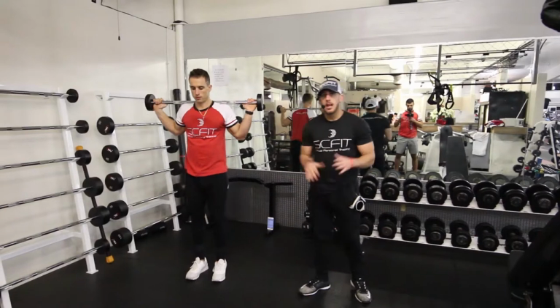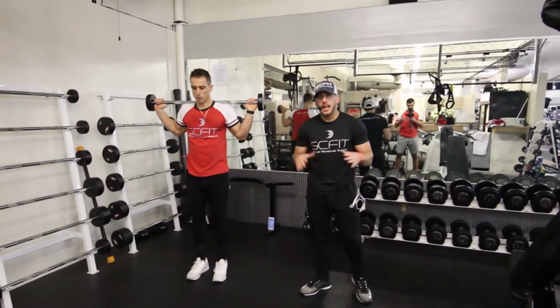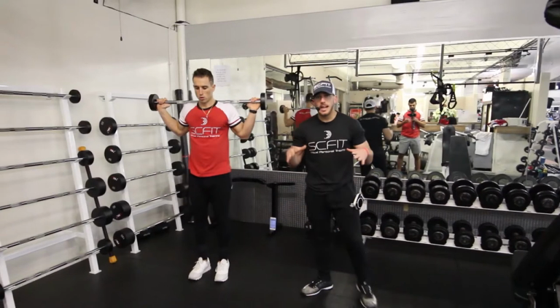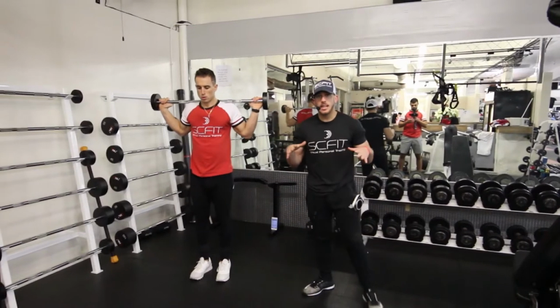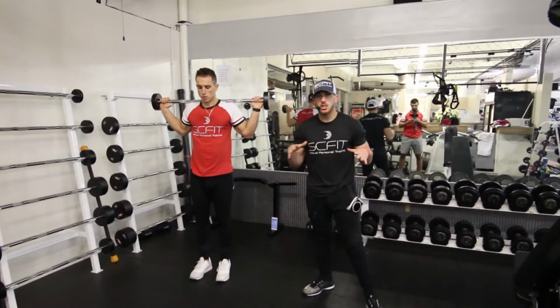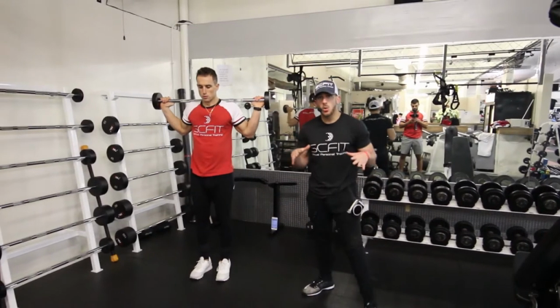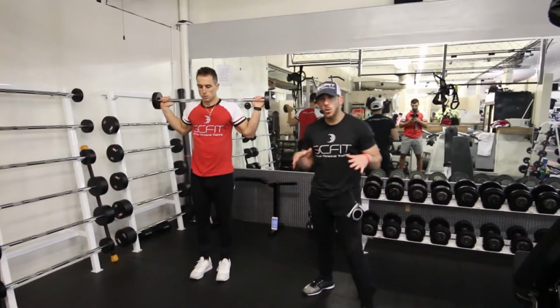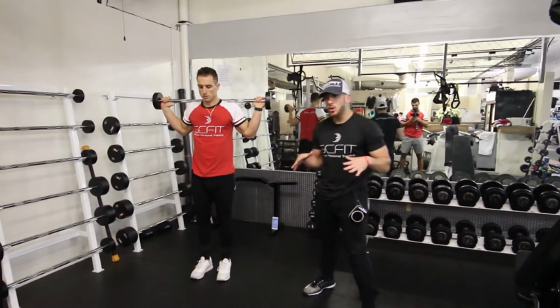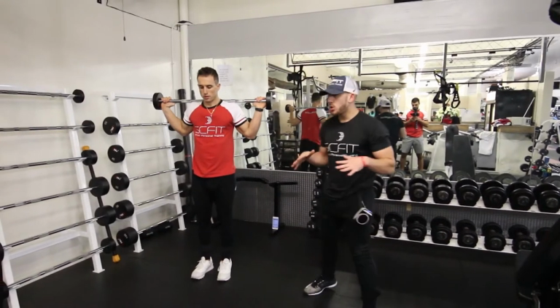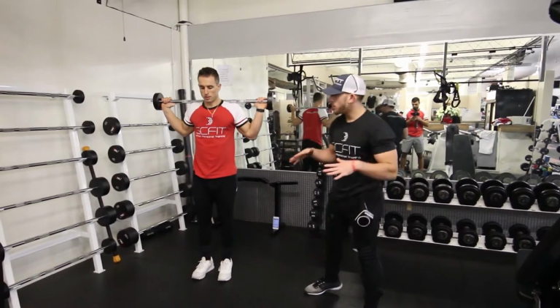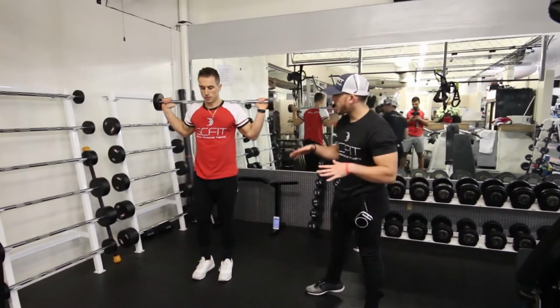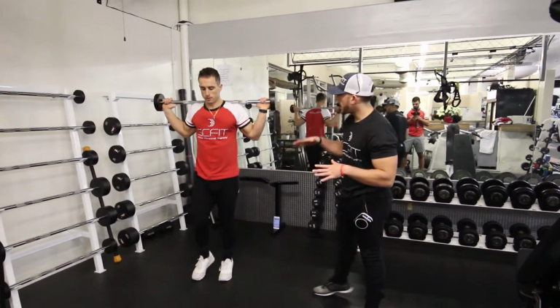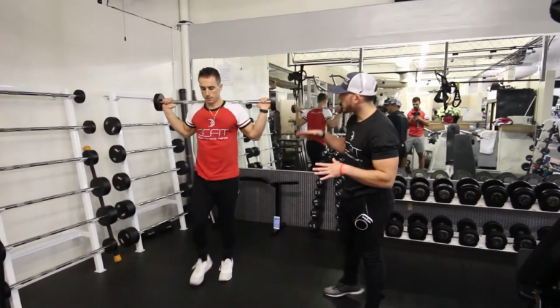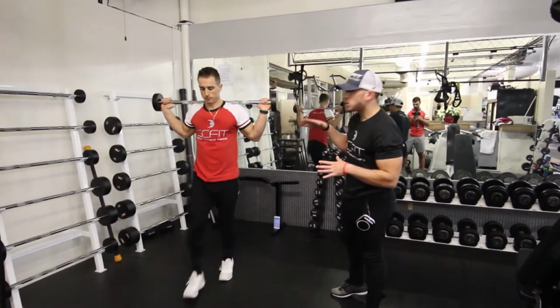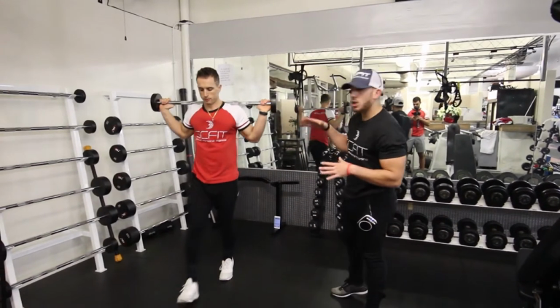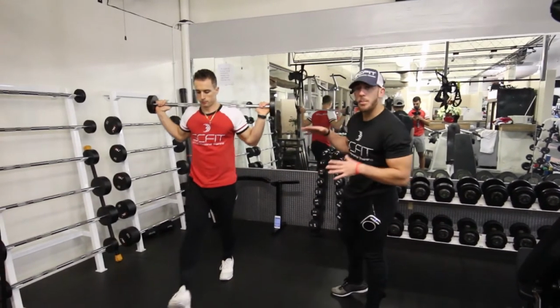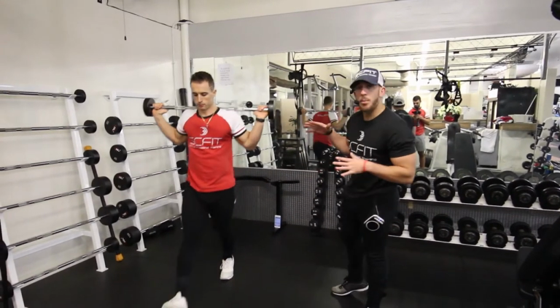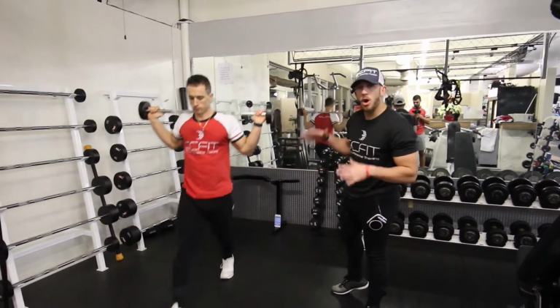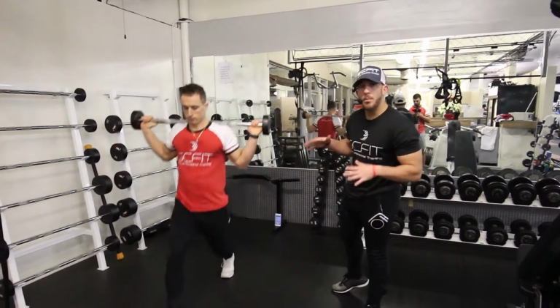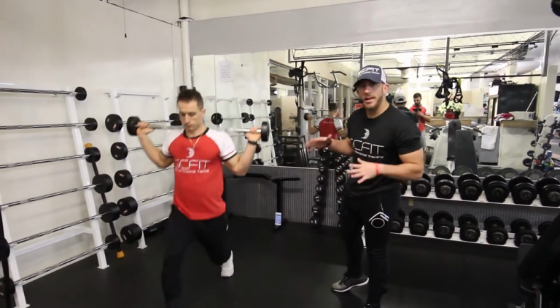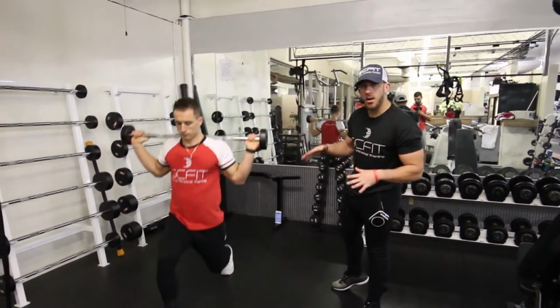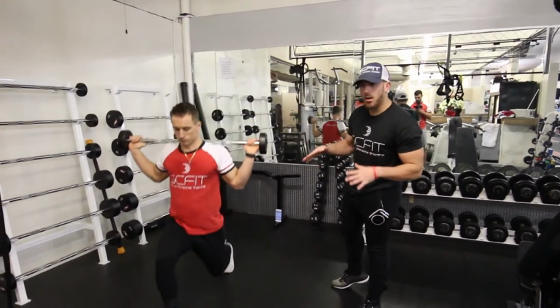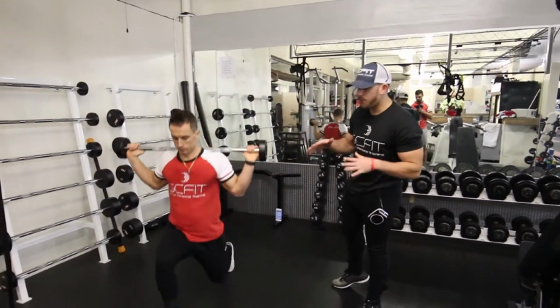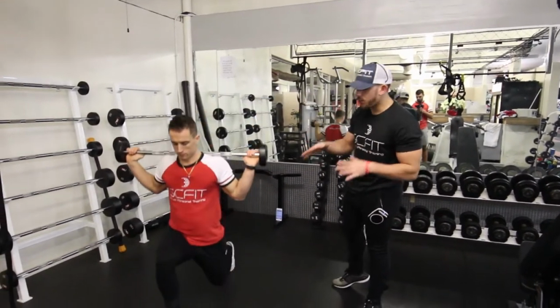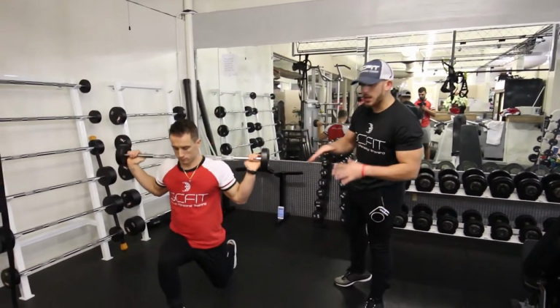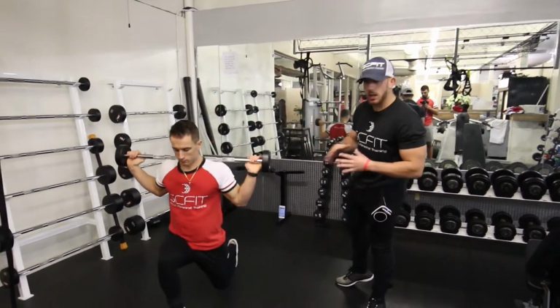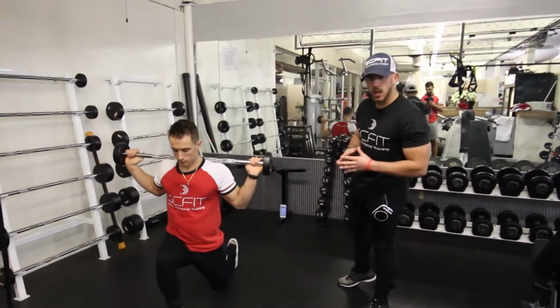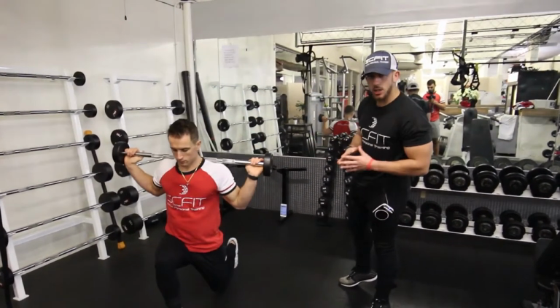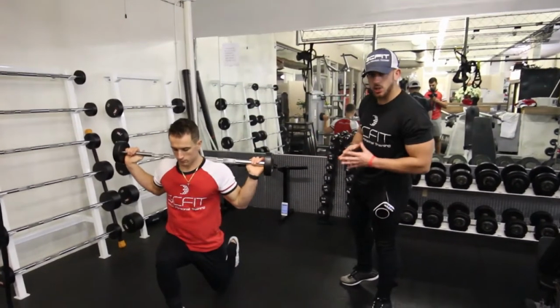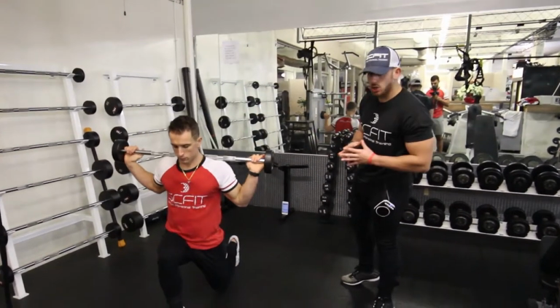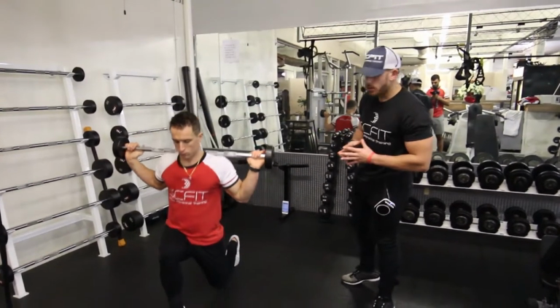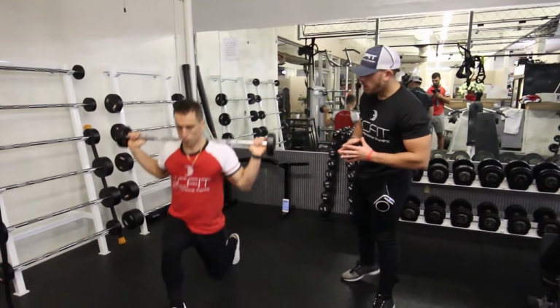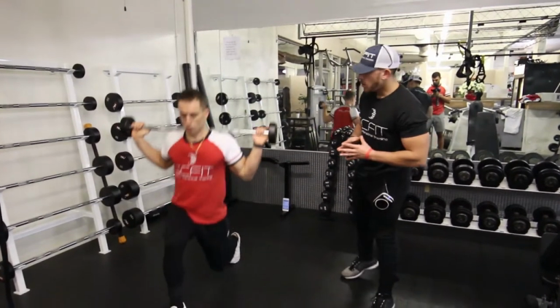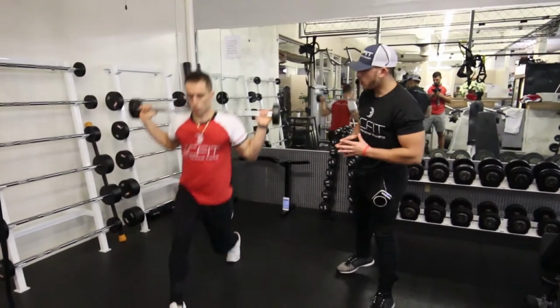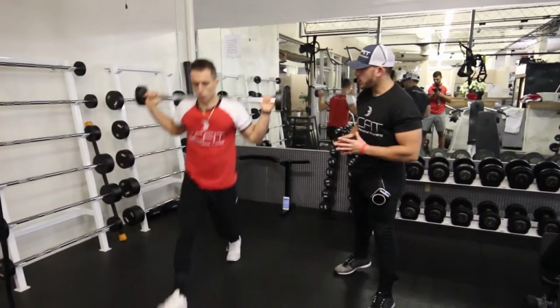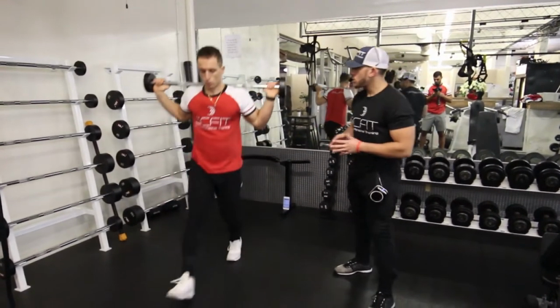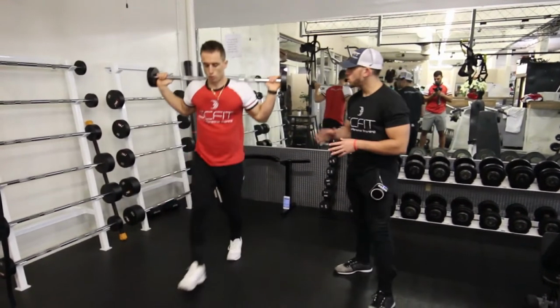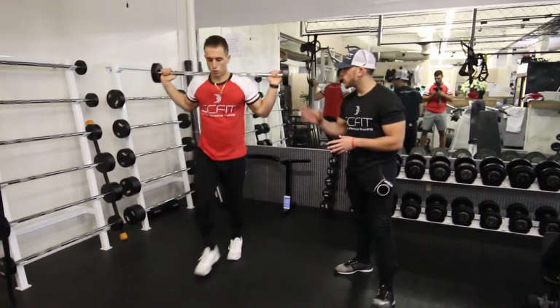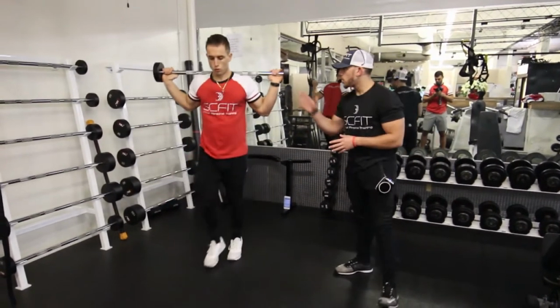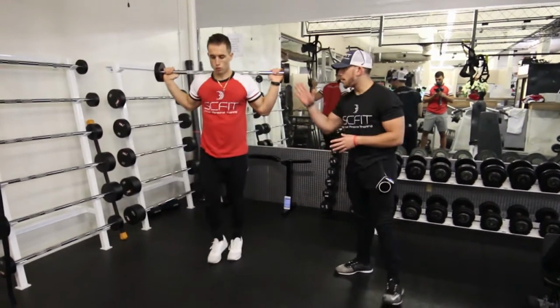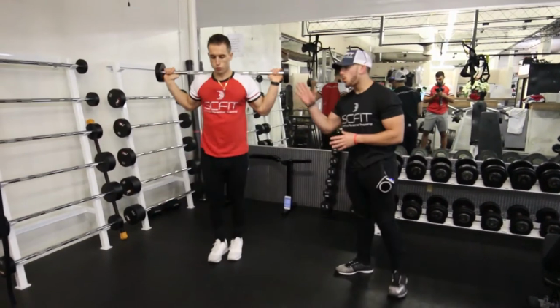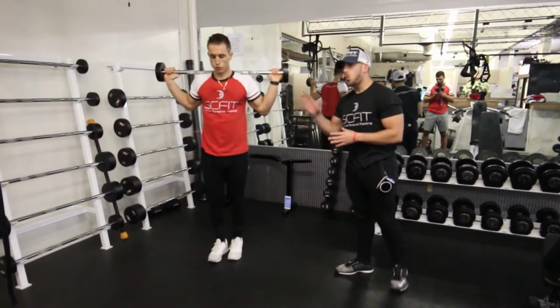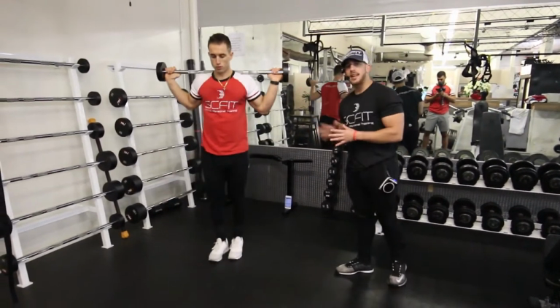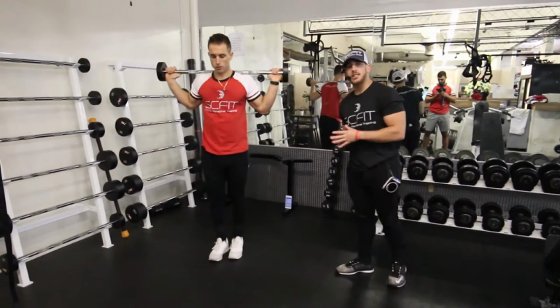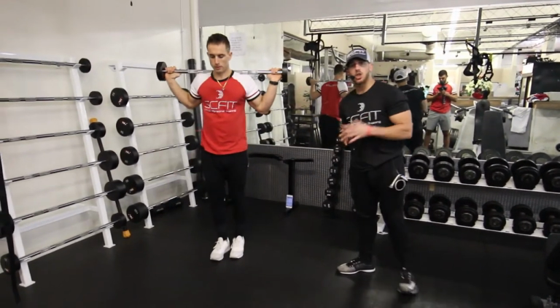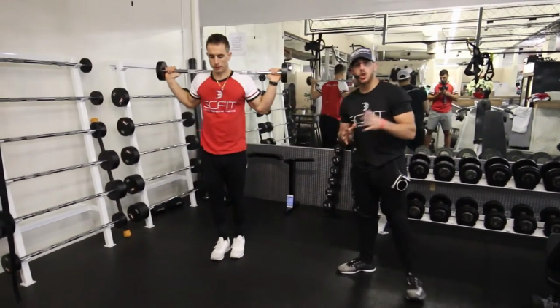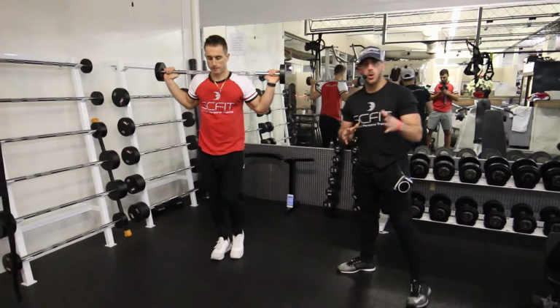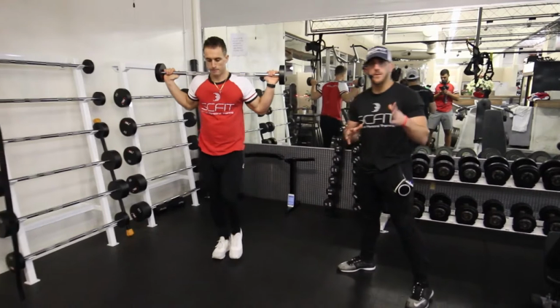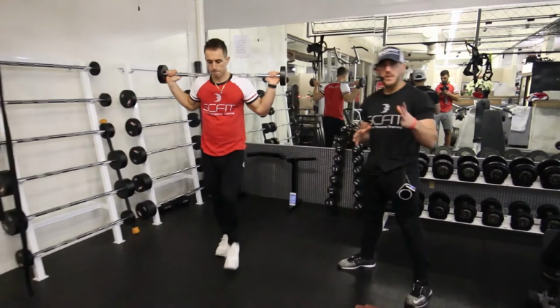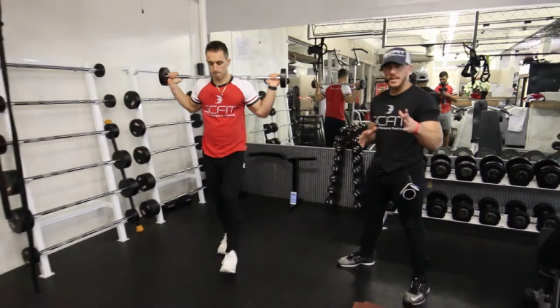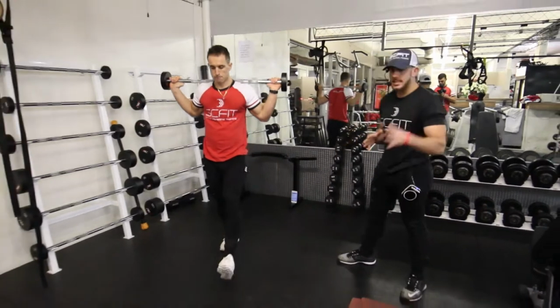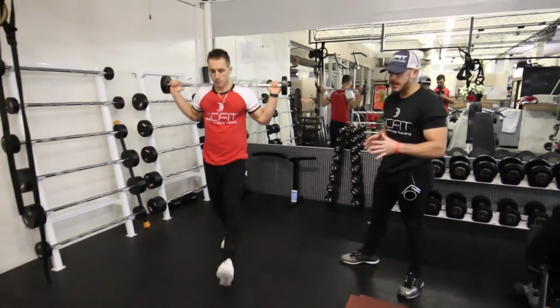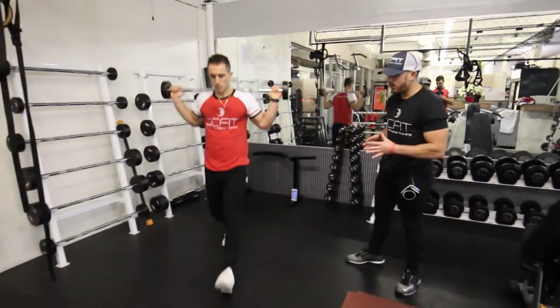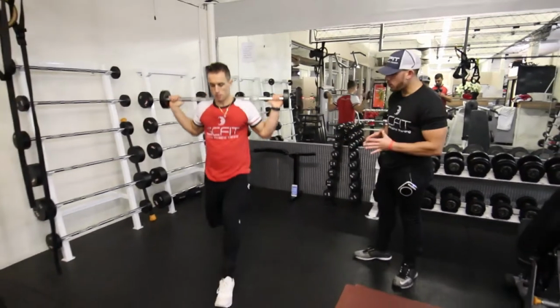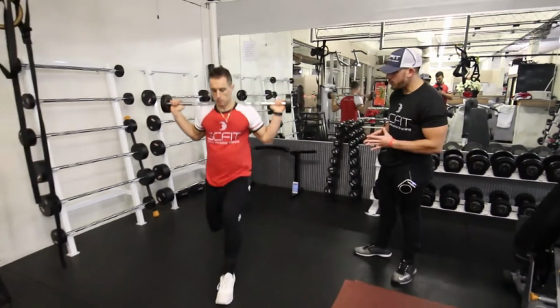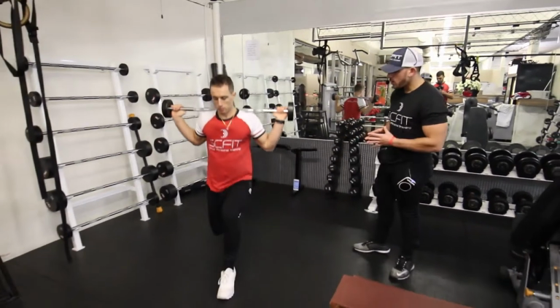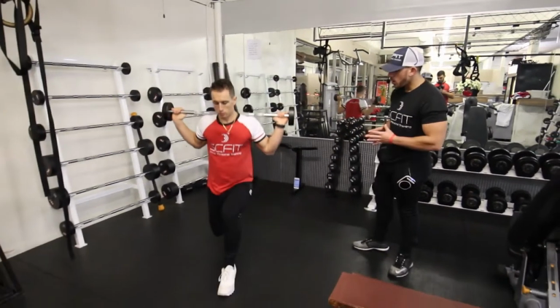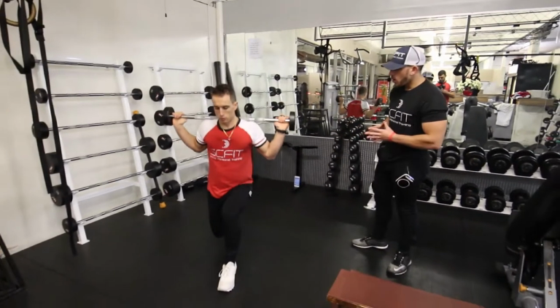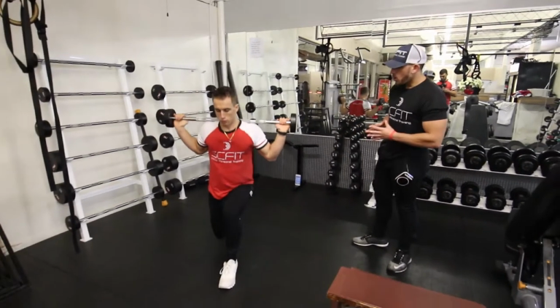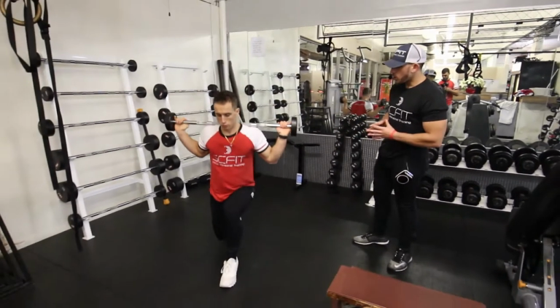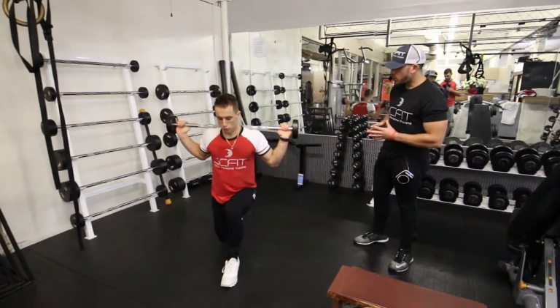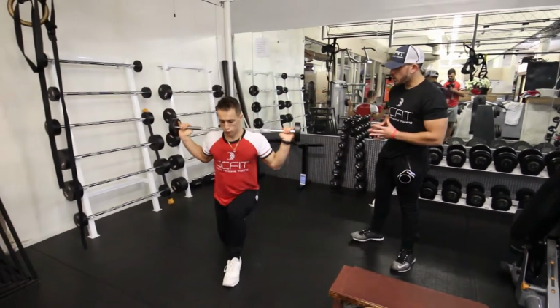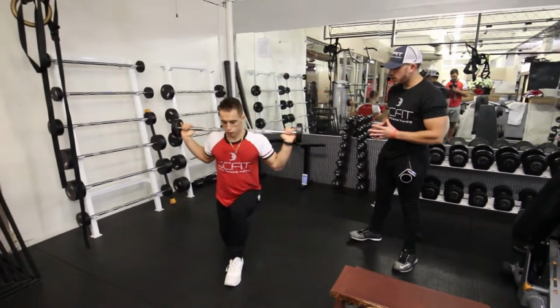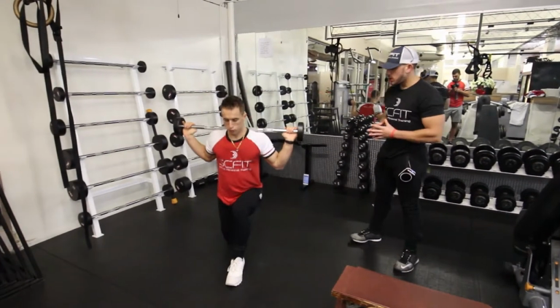Hey guys, so what we're doing right now is called a barbell front lunge. You're going to grab a weight appropriate to your fitness level.